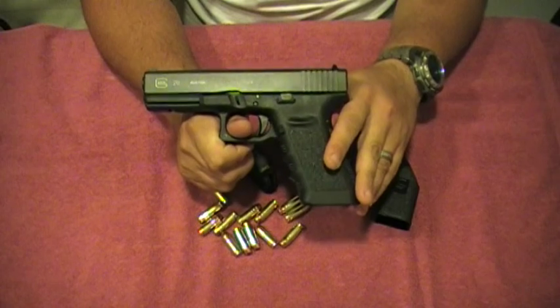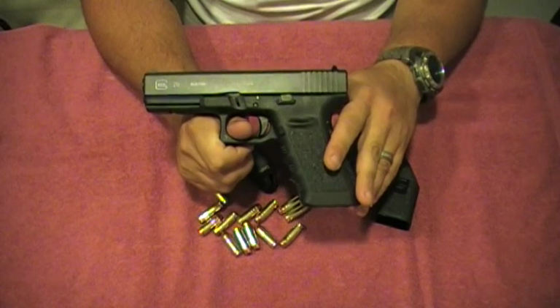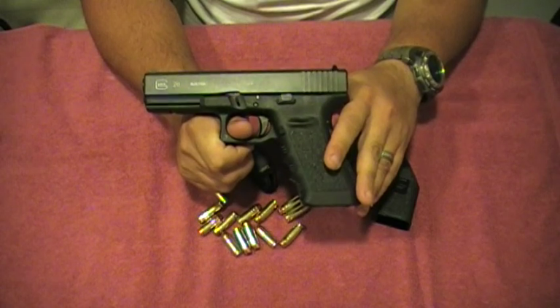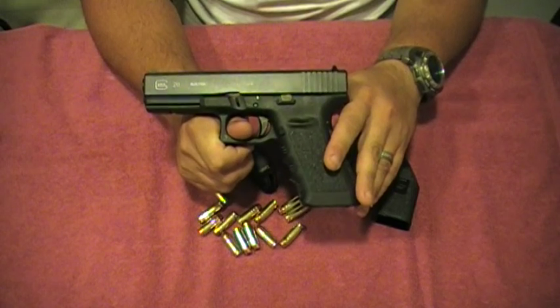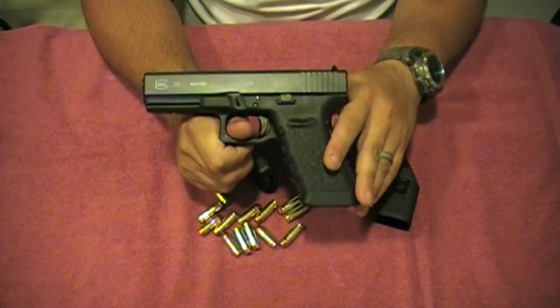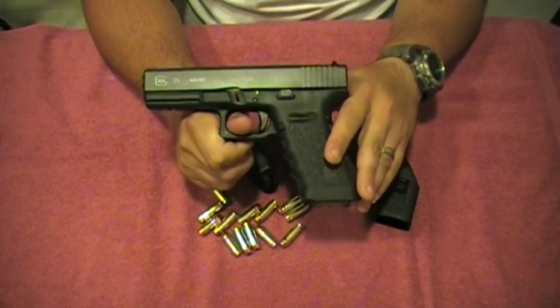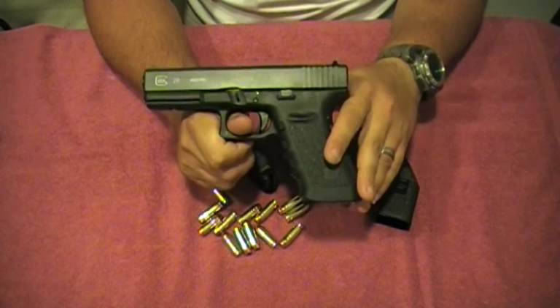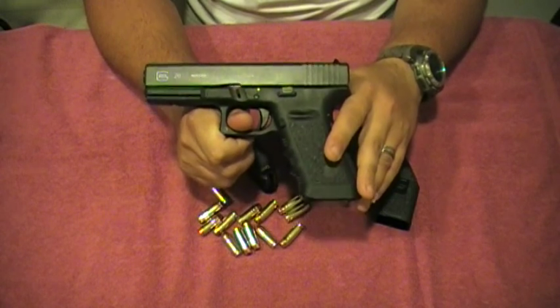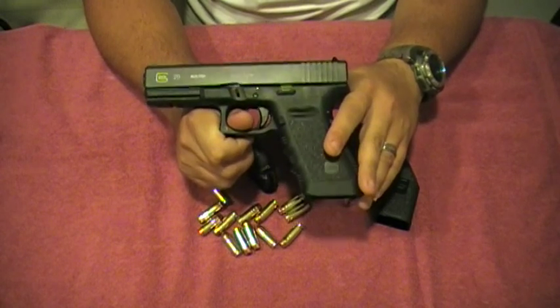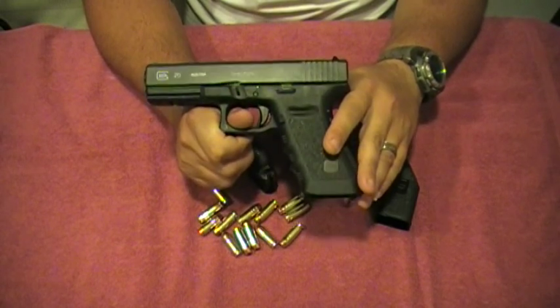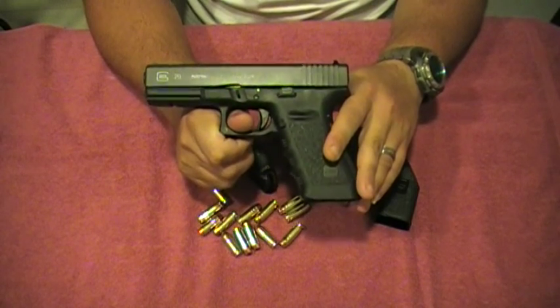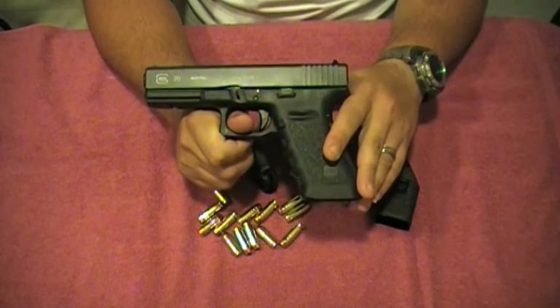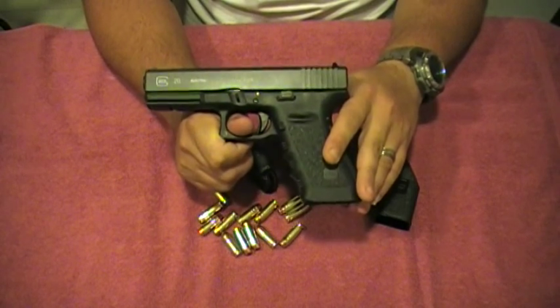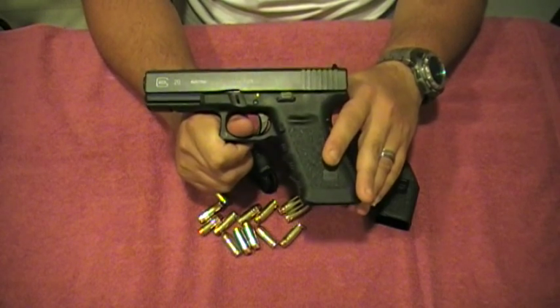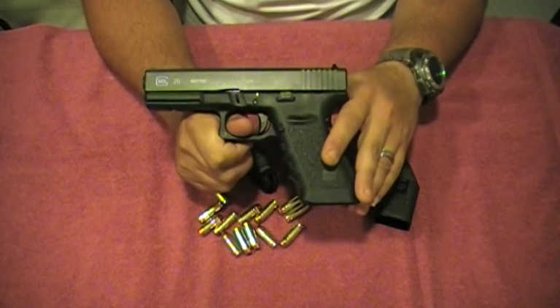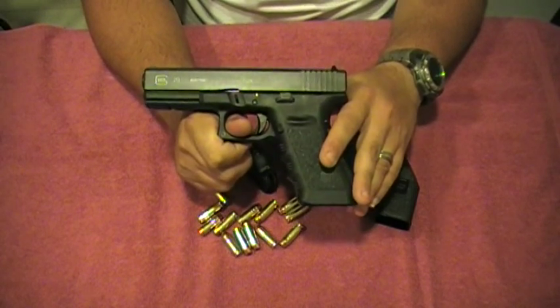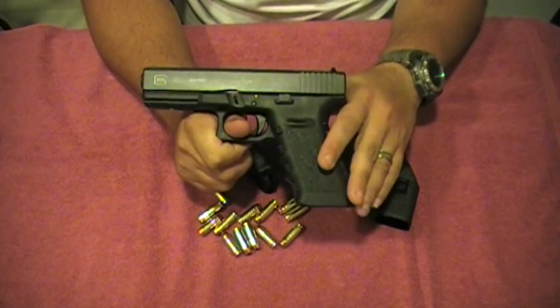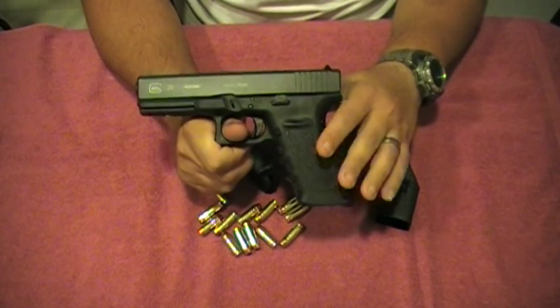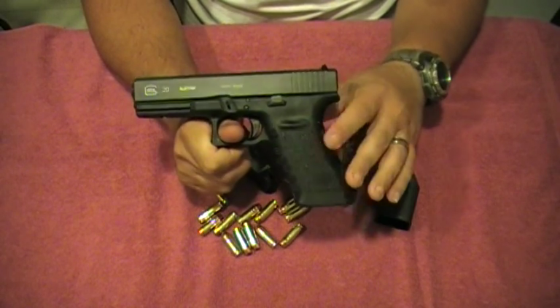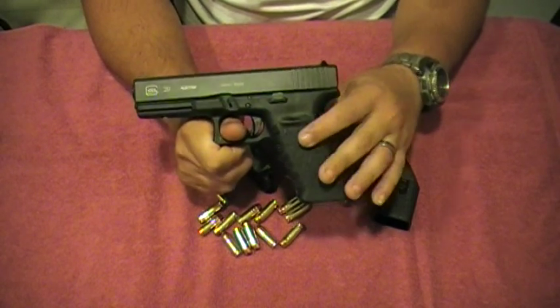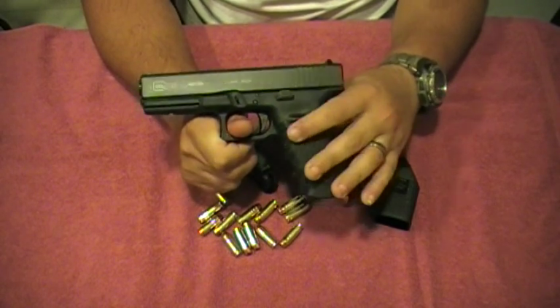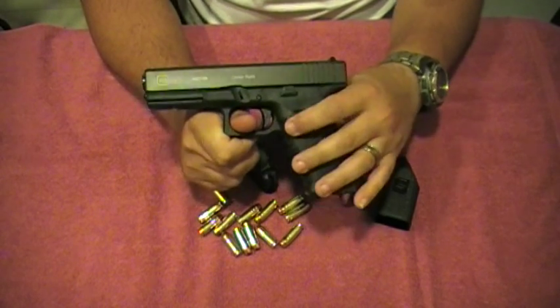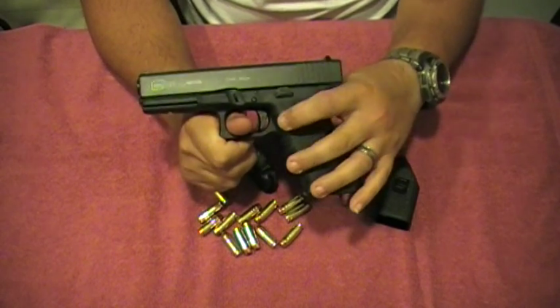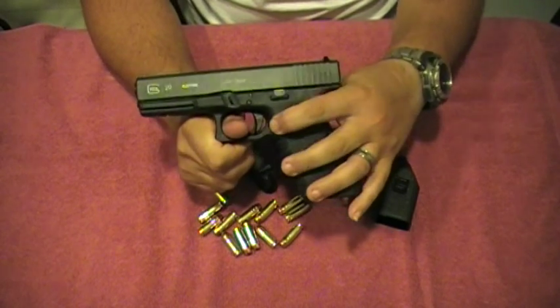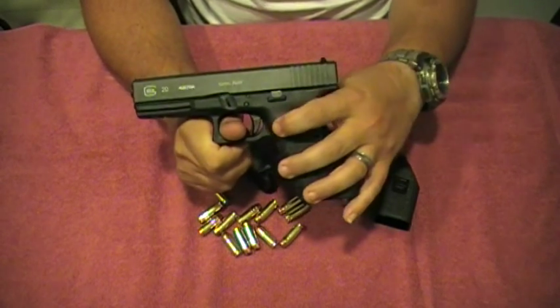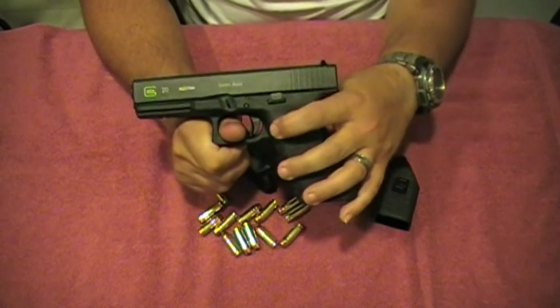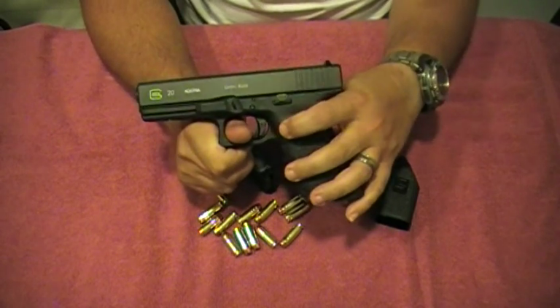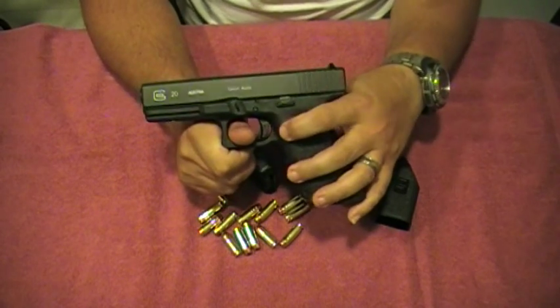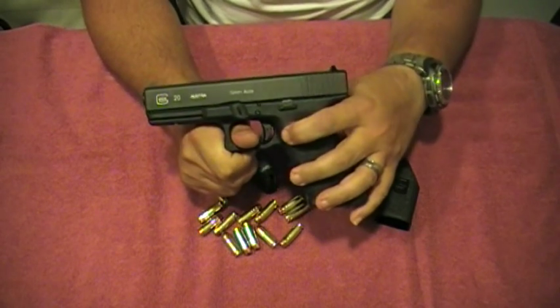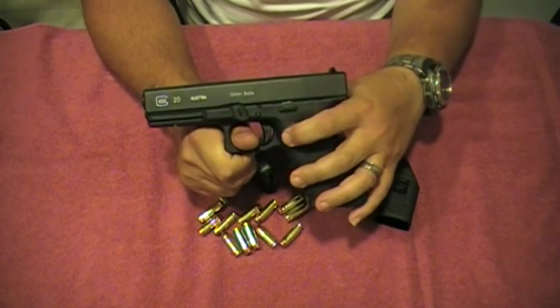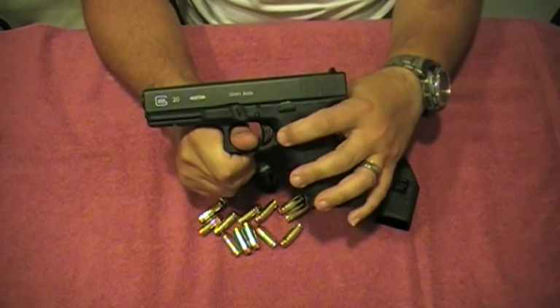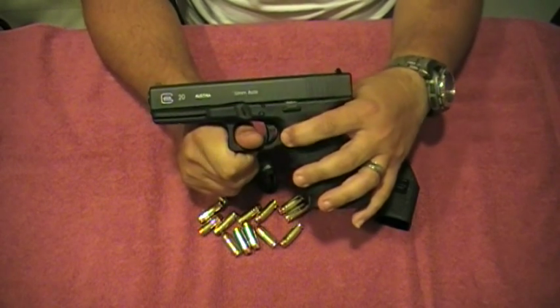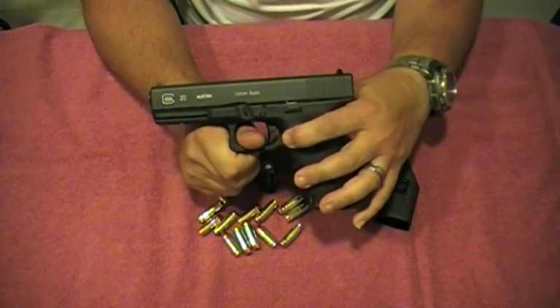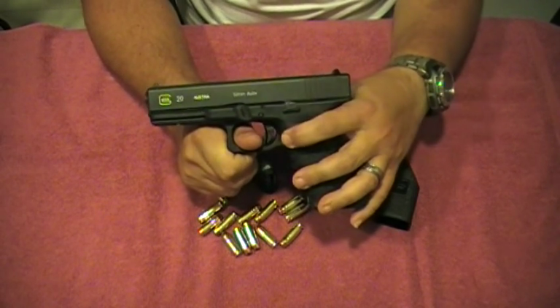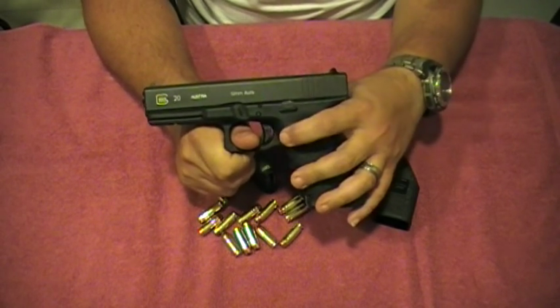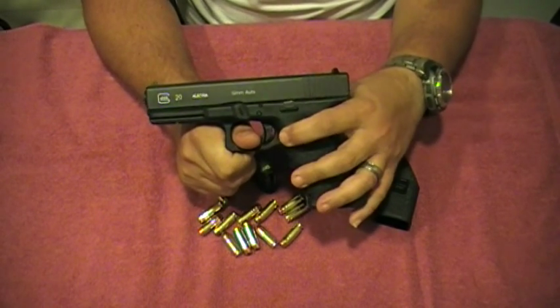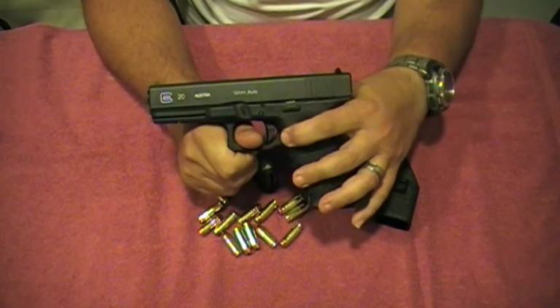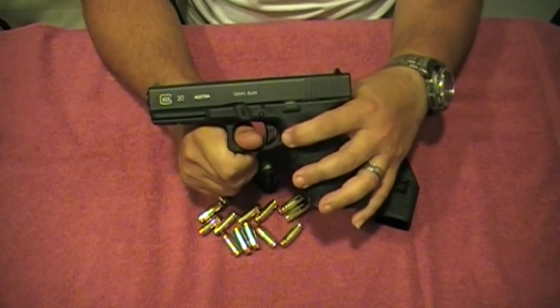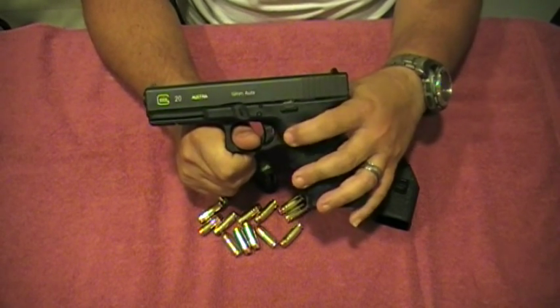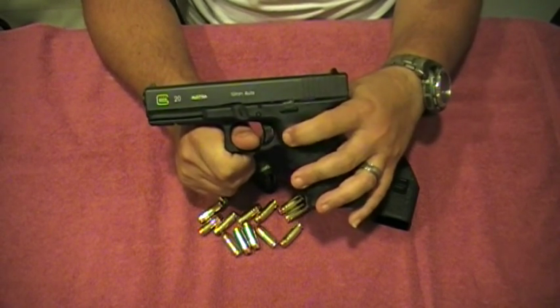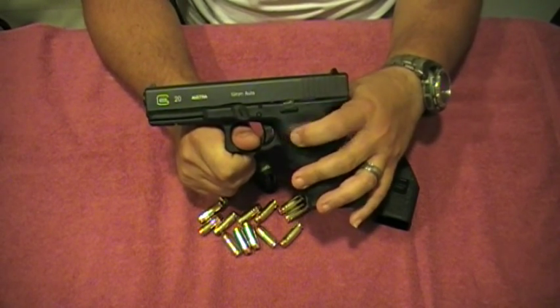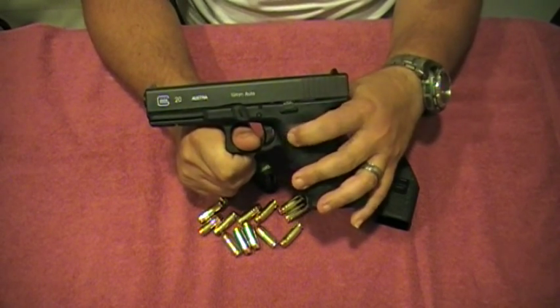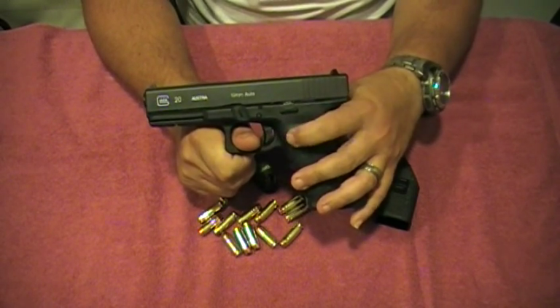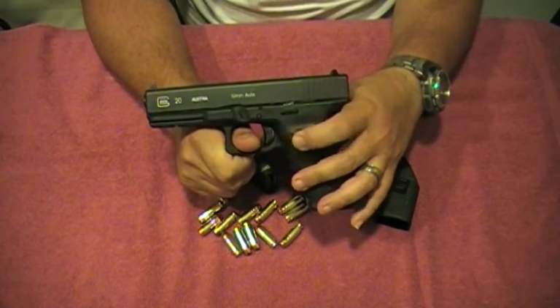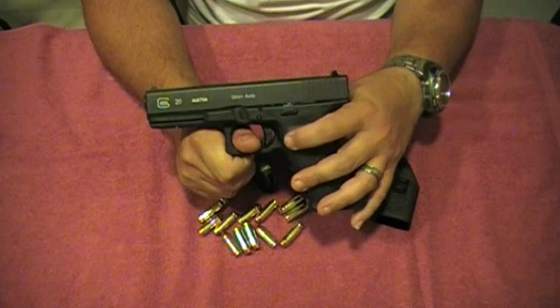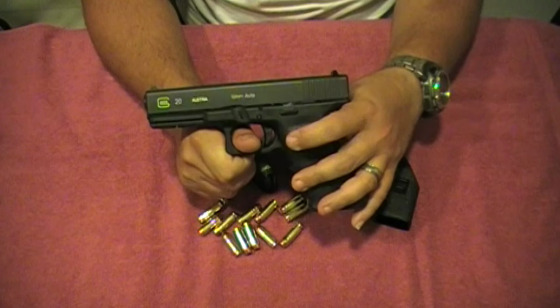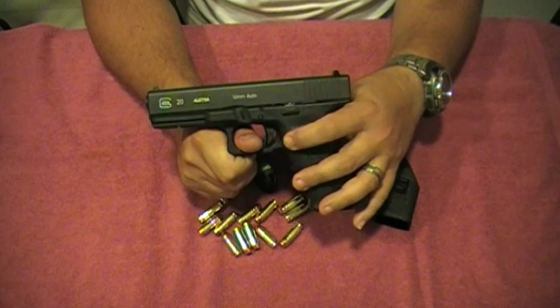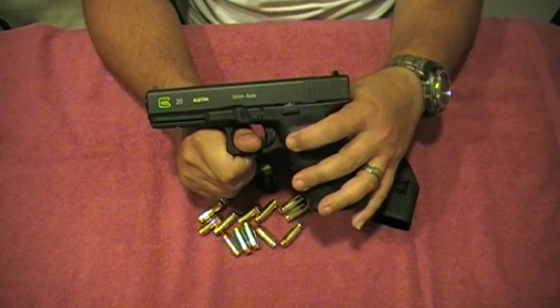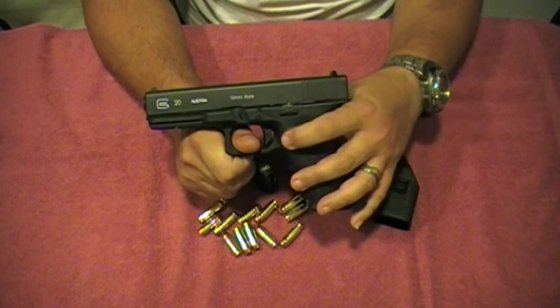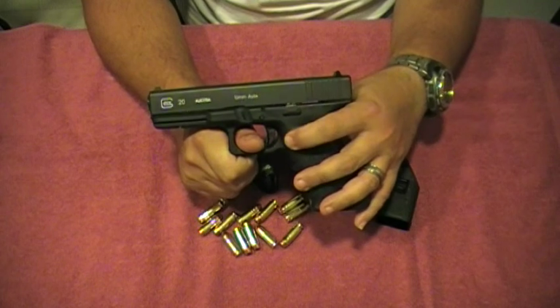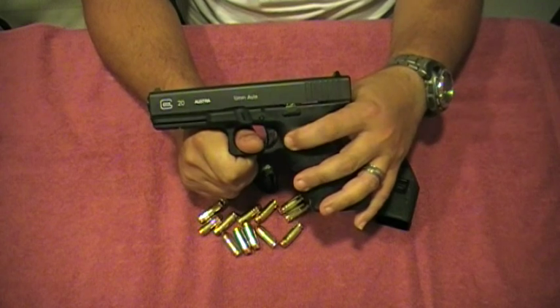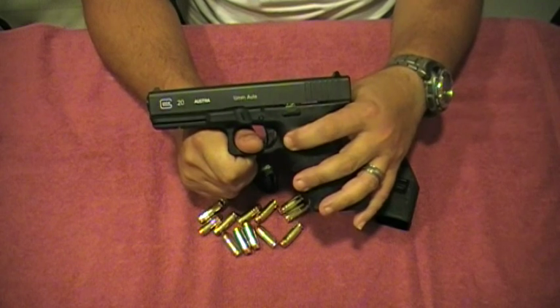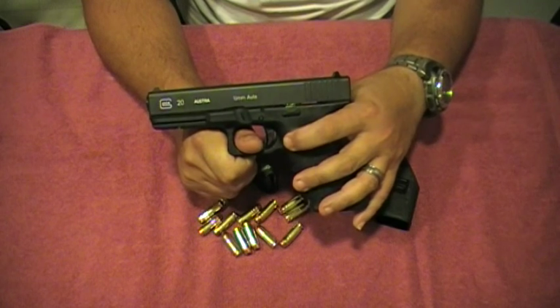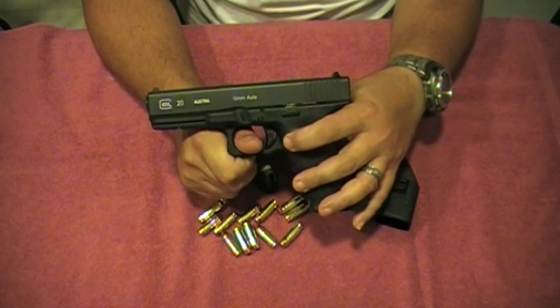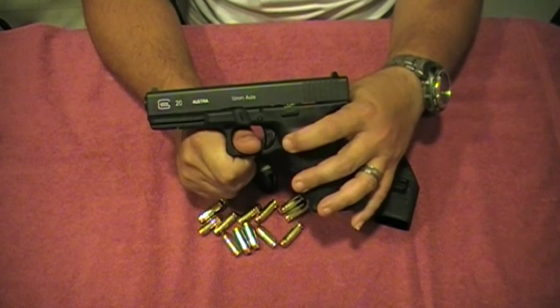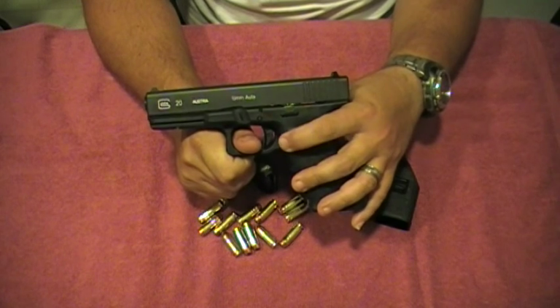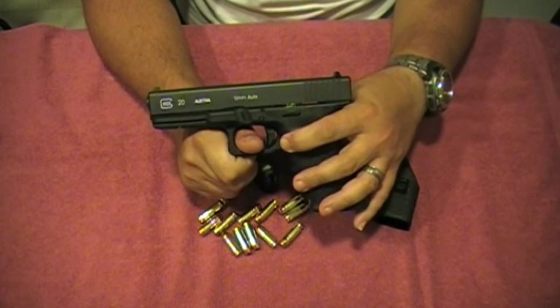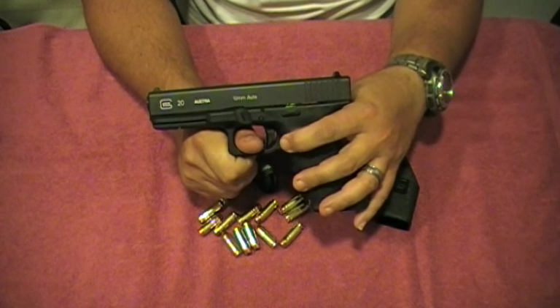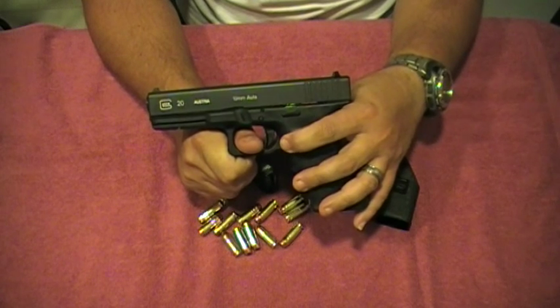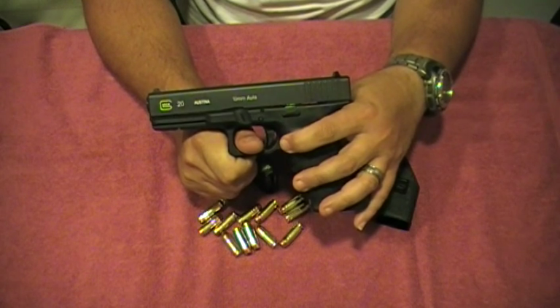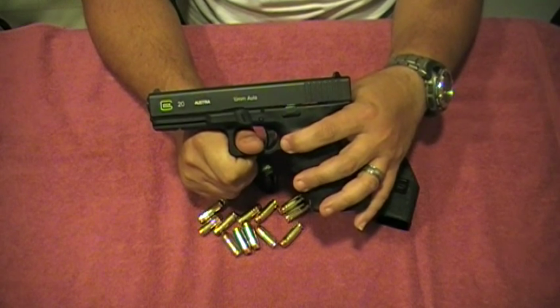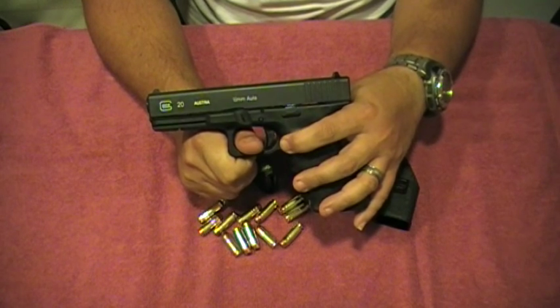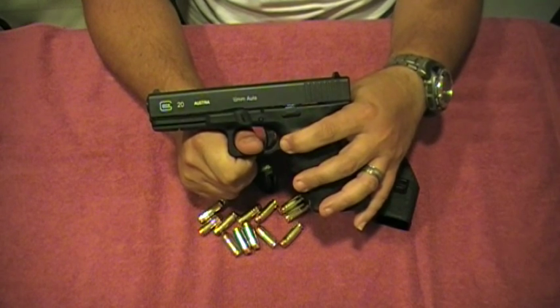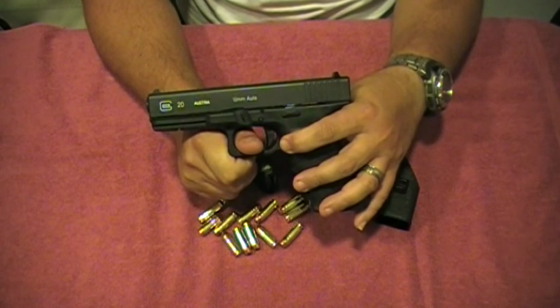Going back to the actual weapon — pretty basic when you buy it. Especially this one, it just came, like I said before, with the mag release on one side only.